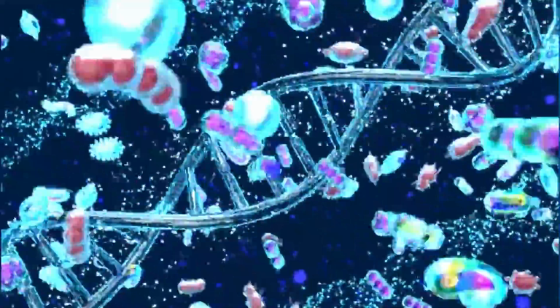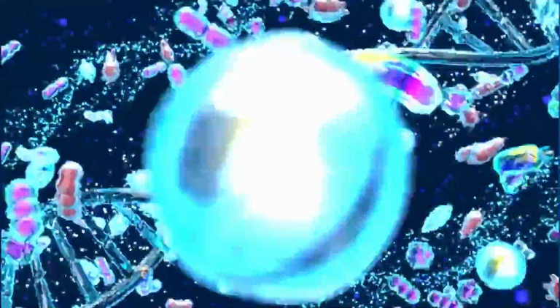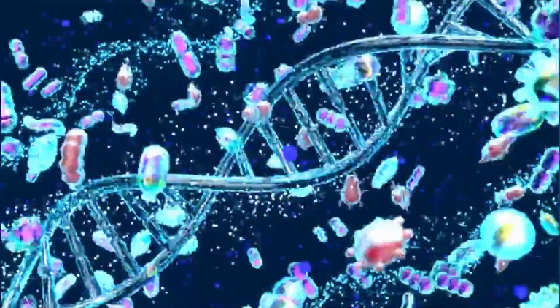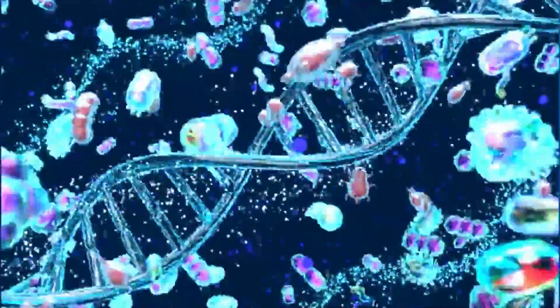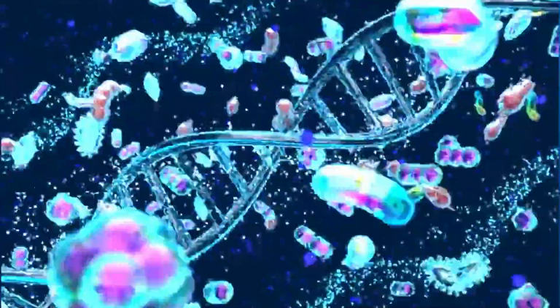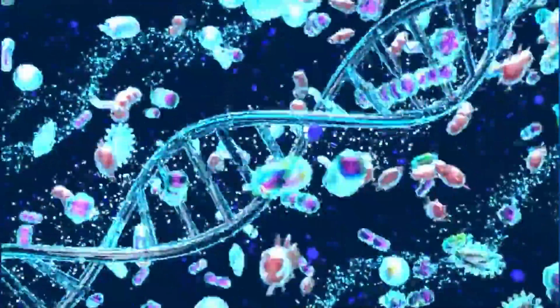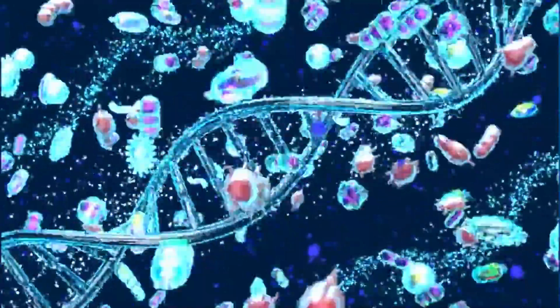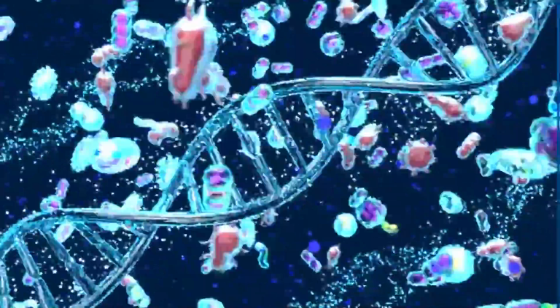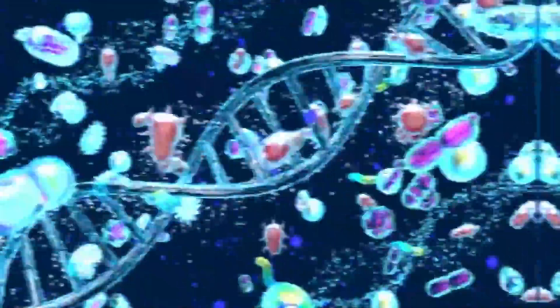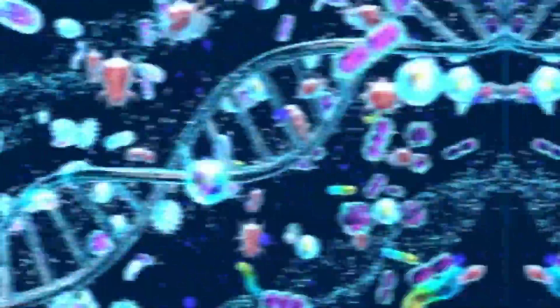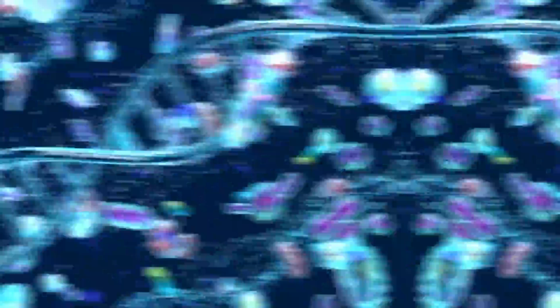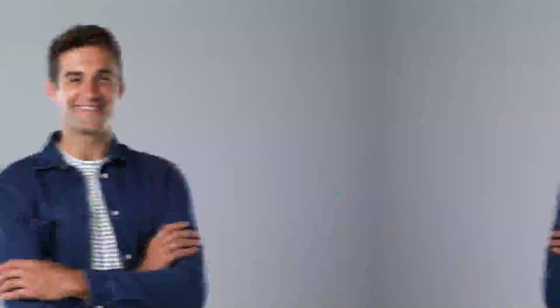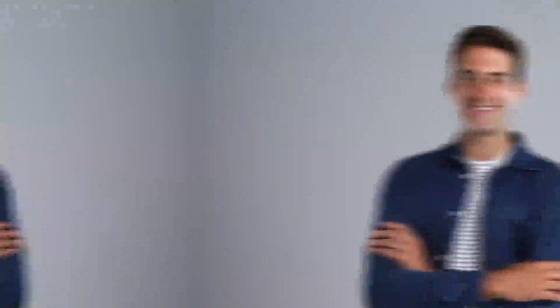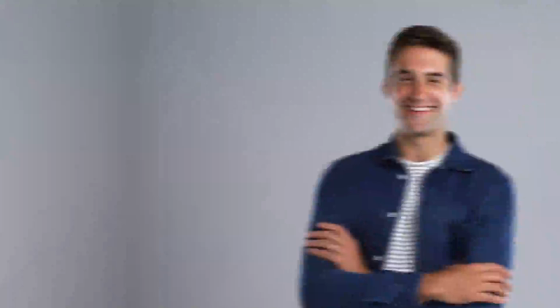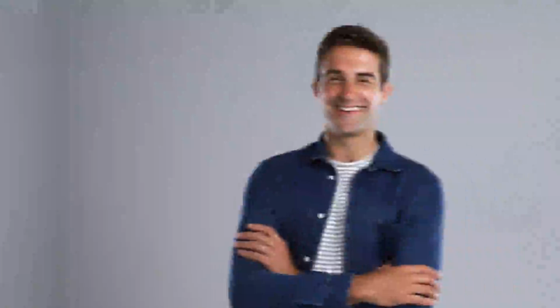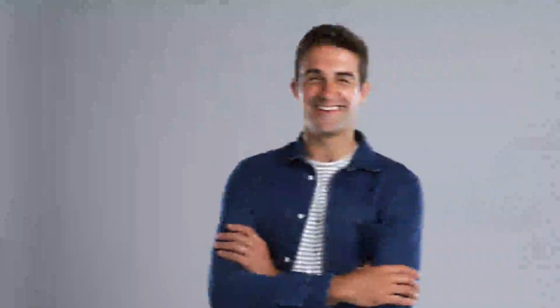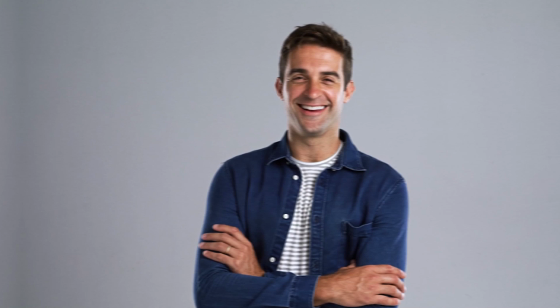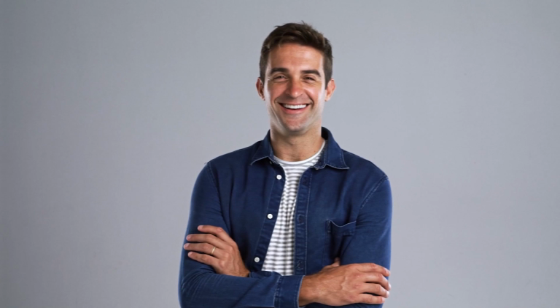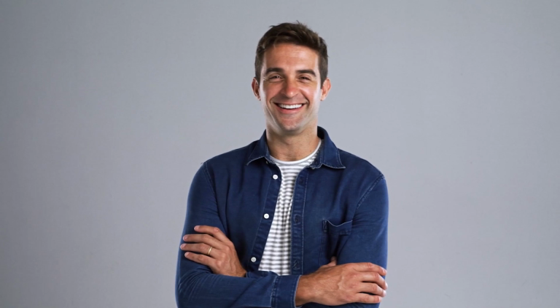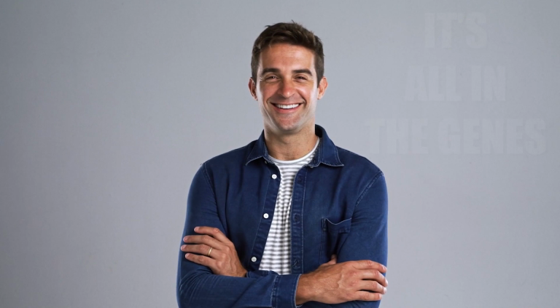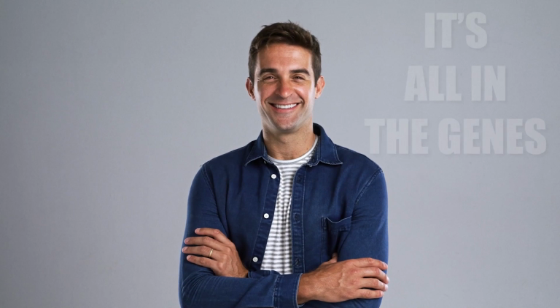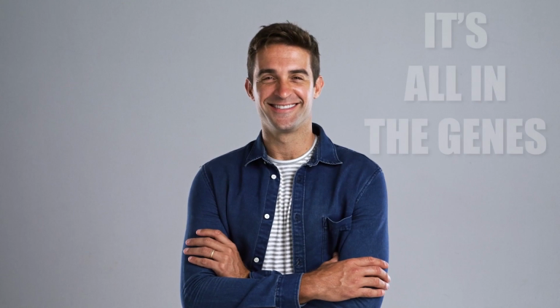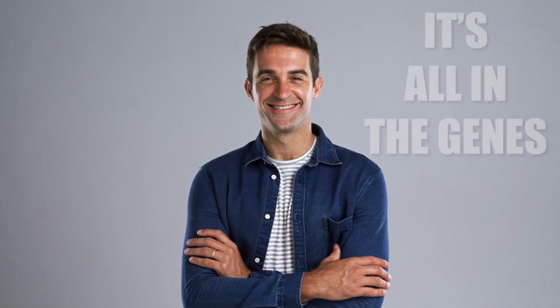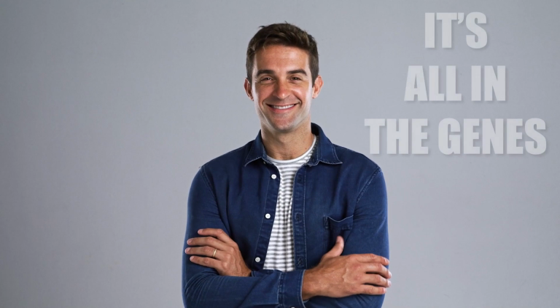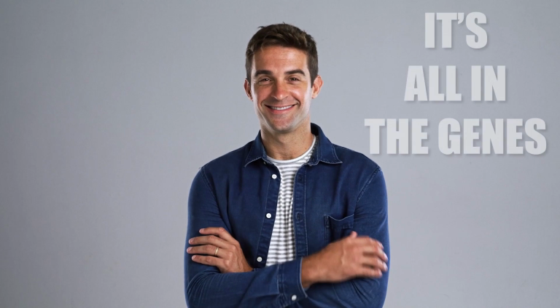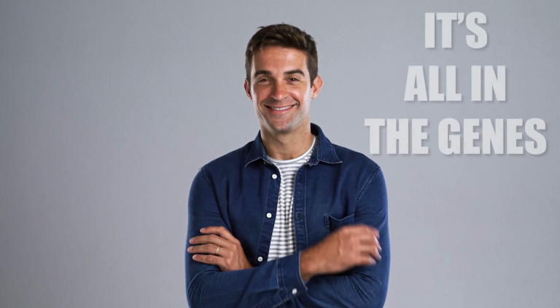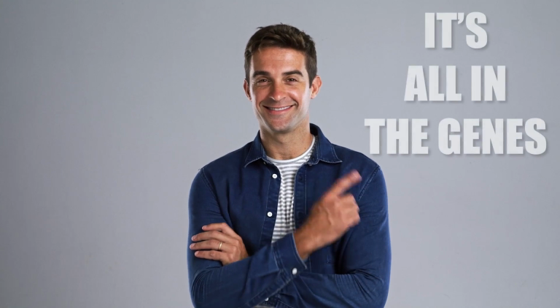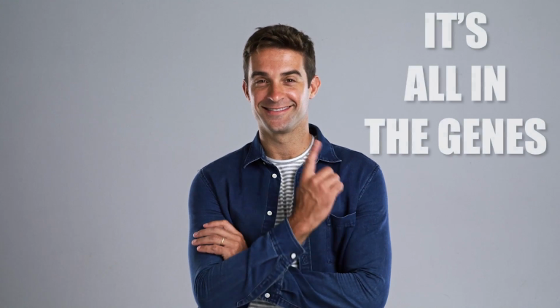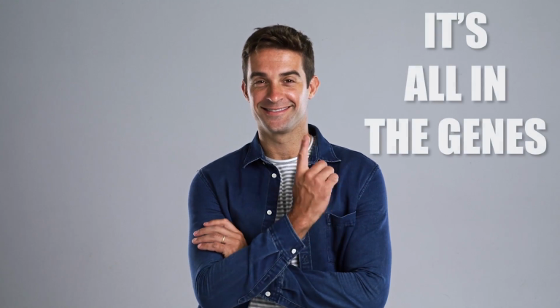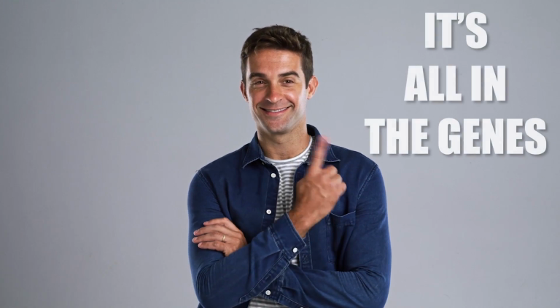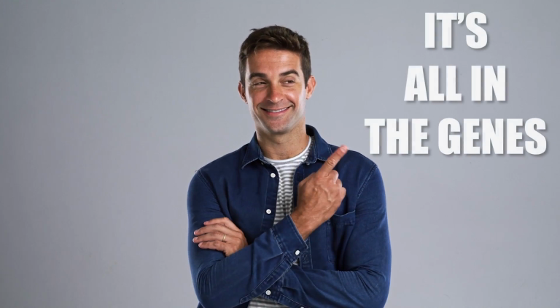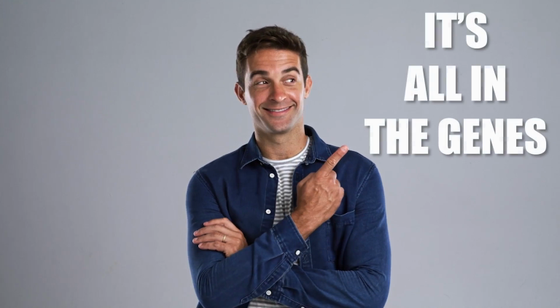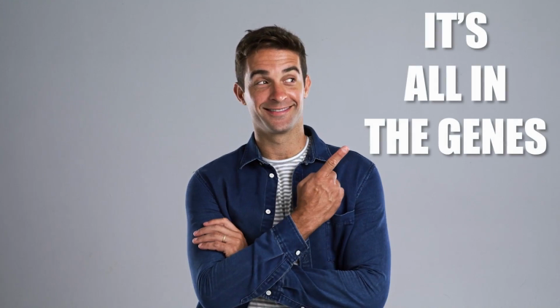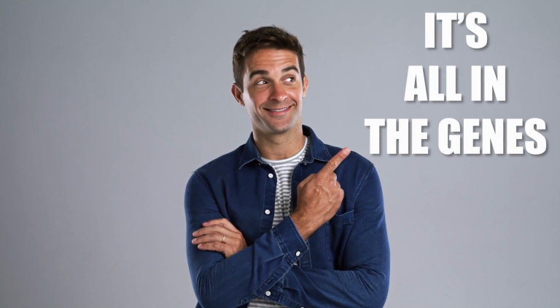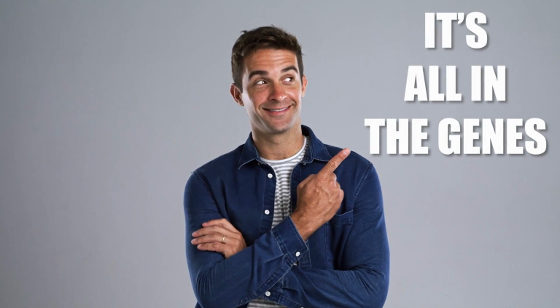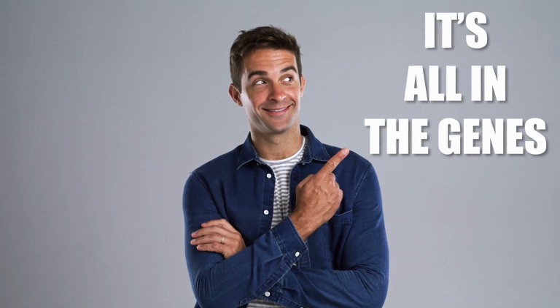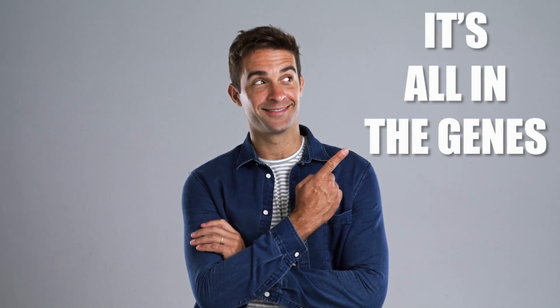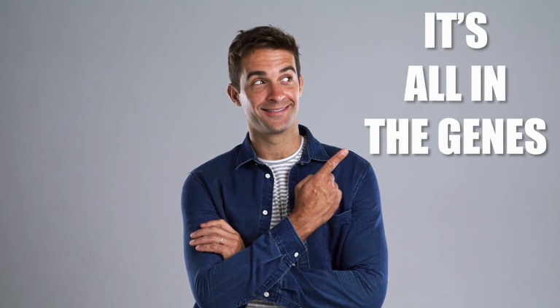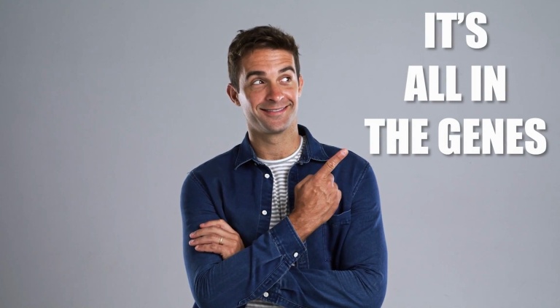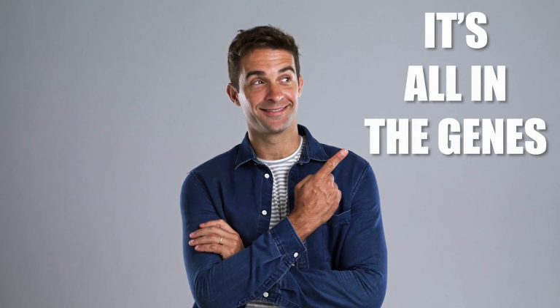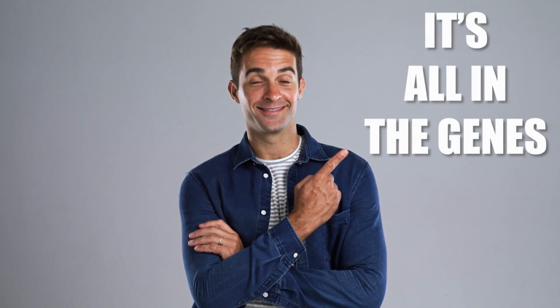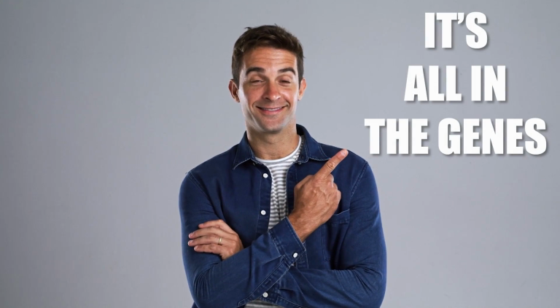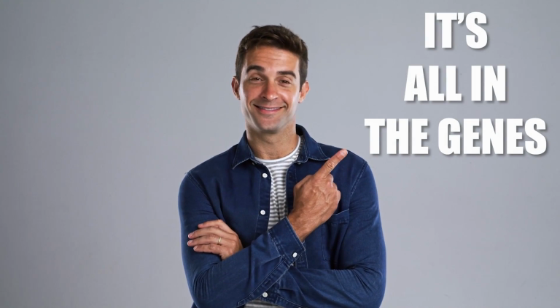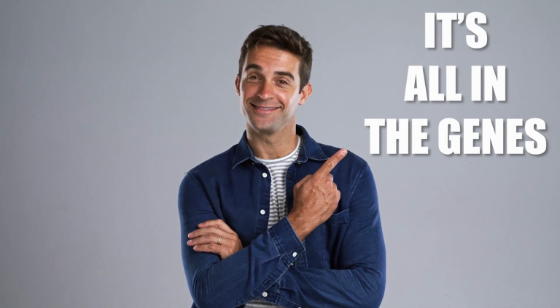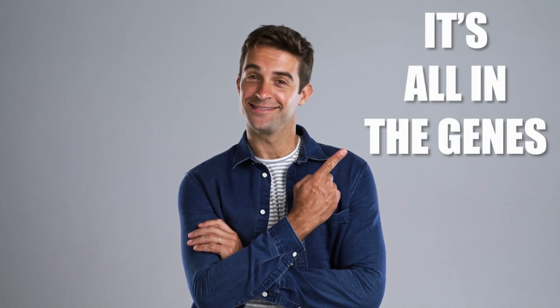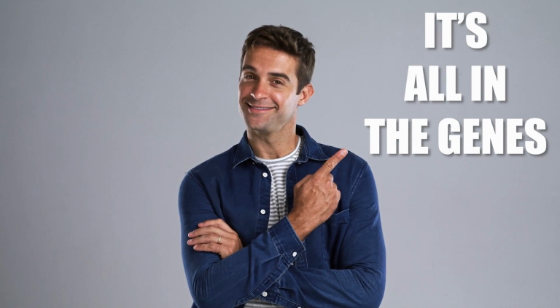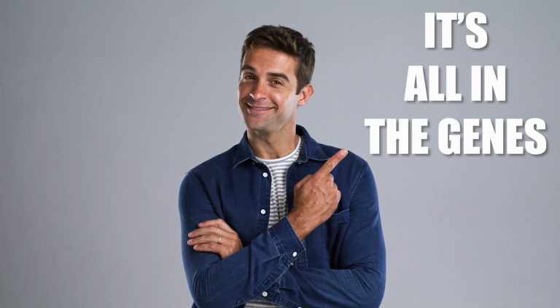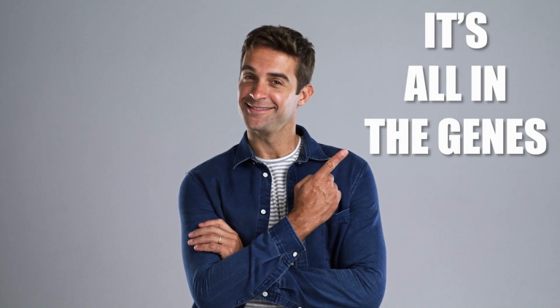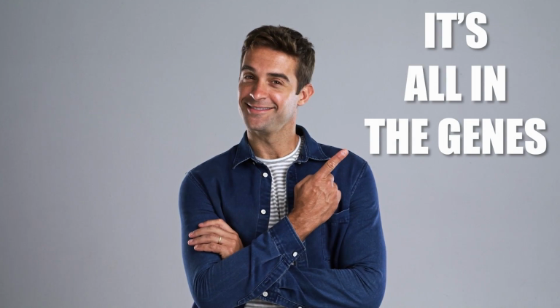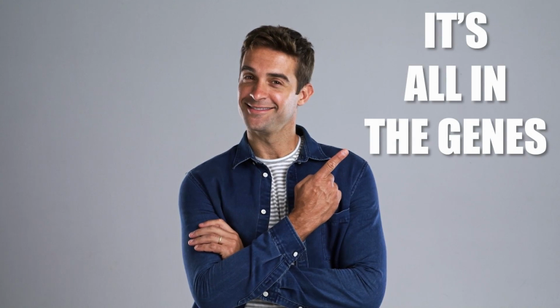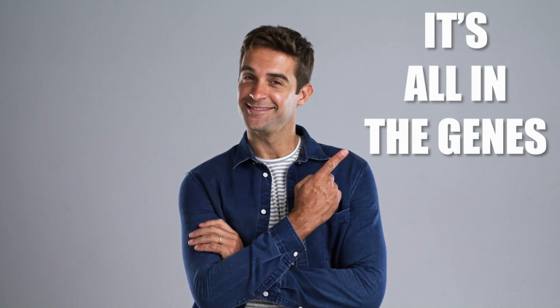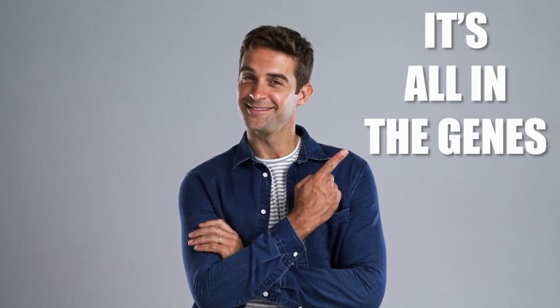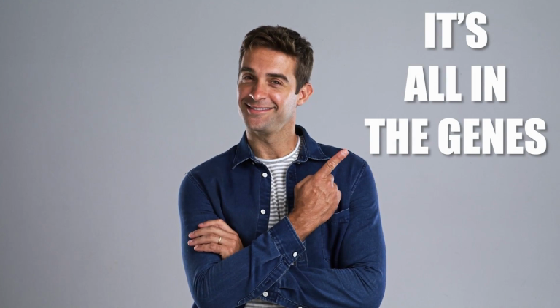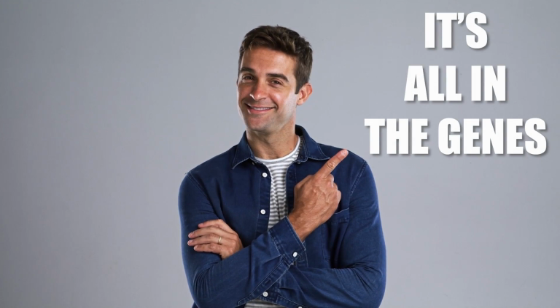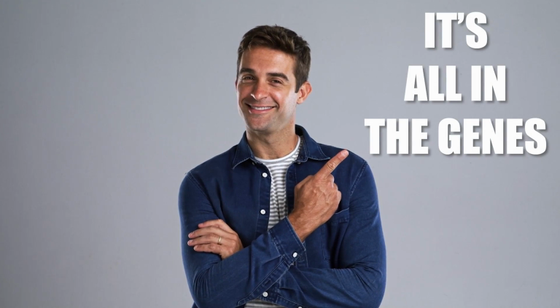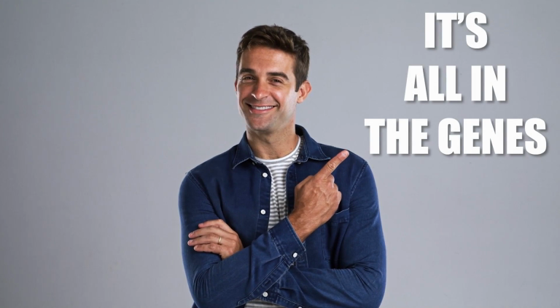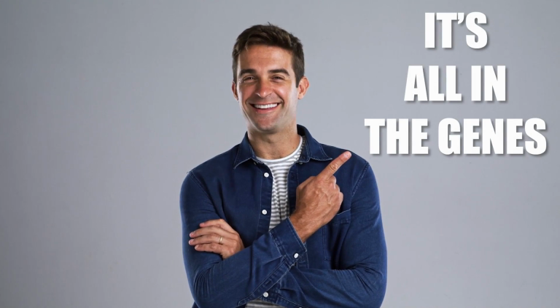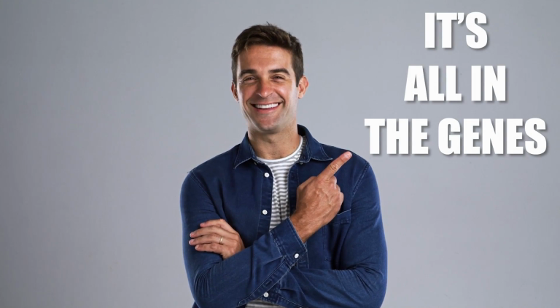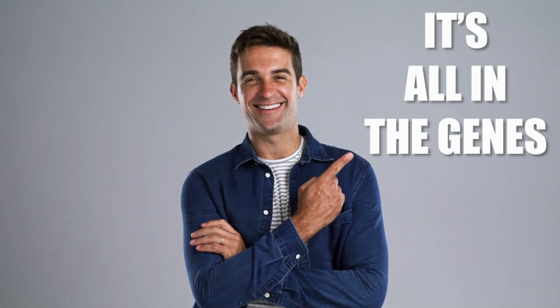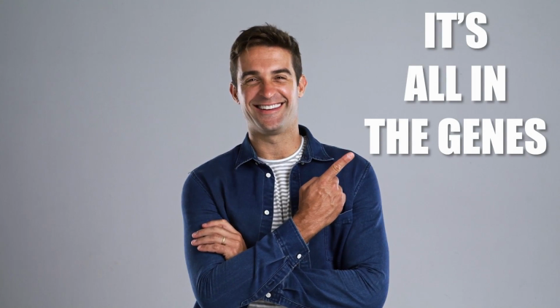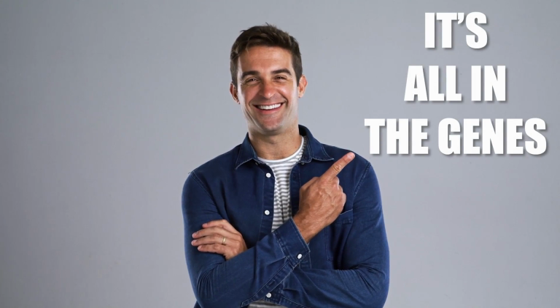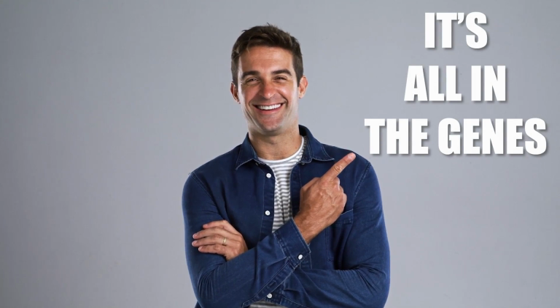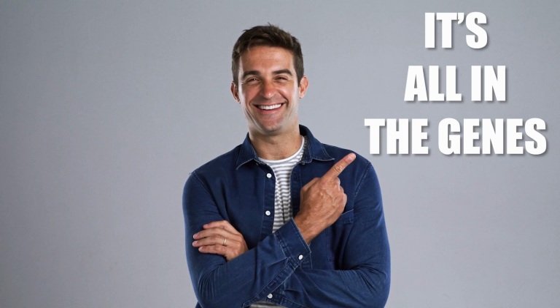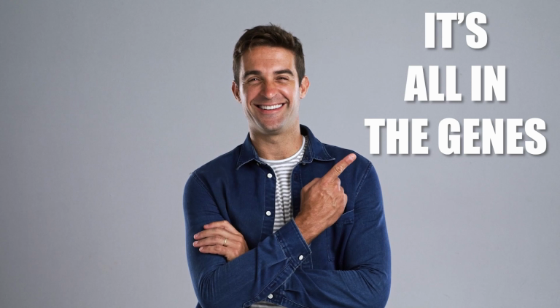So, the next time someone comments on how you're the spitting image of your grandparents, you can confidently say, it's all in the genes.